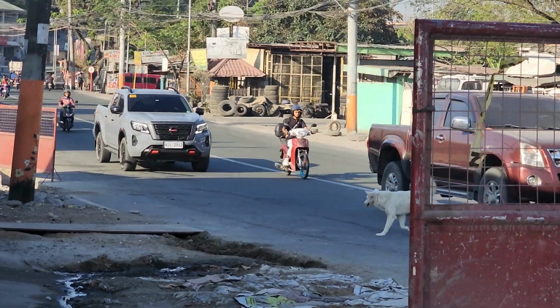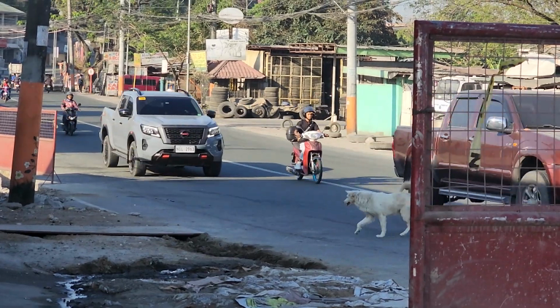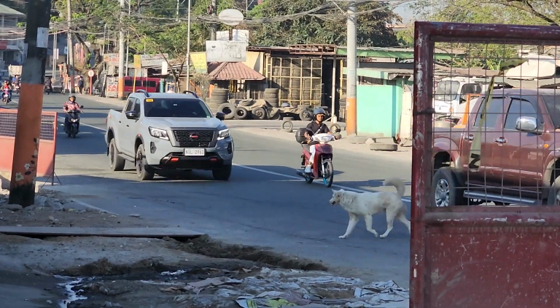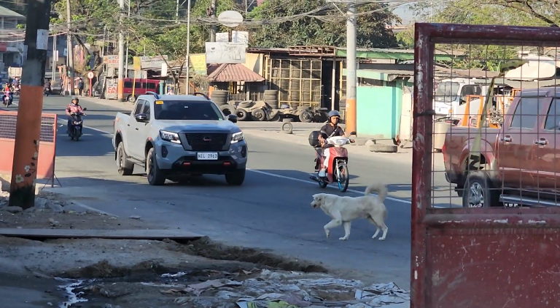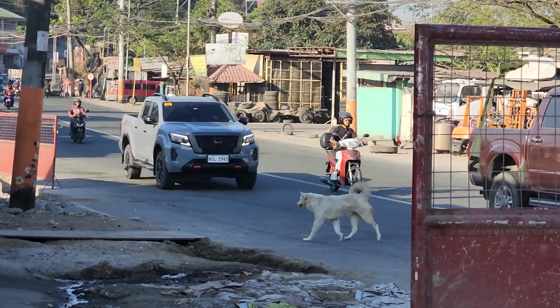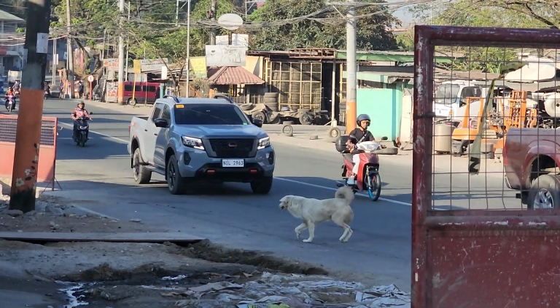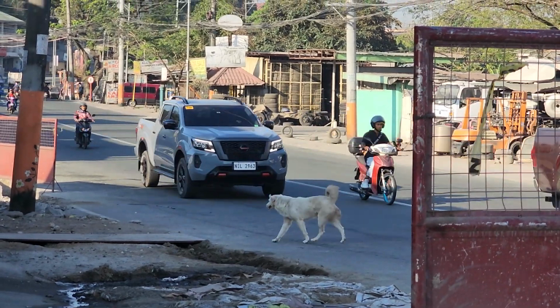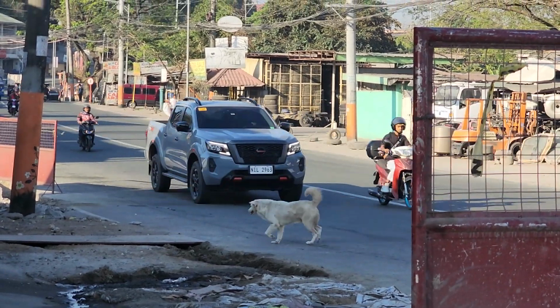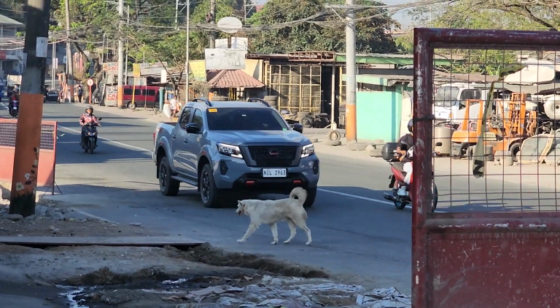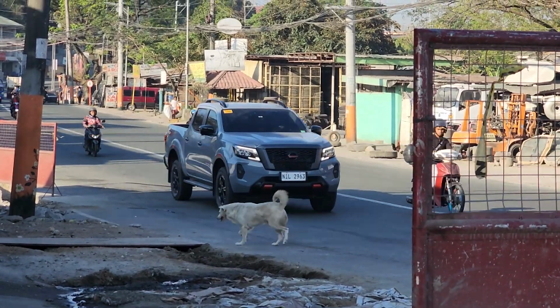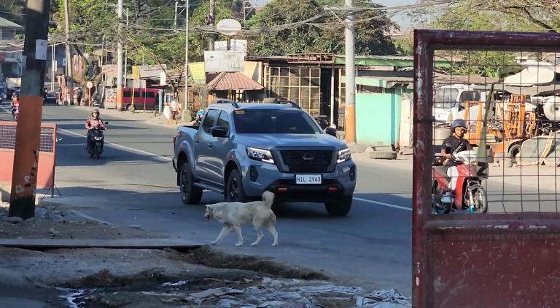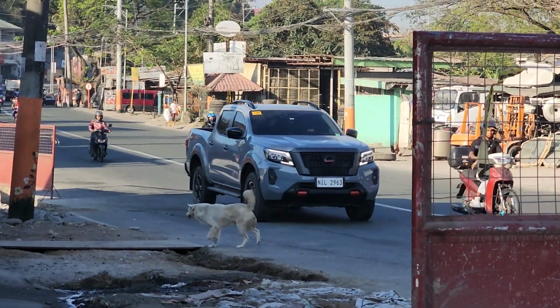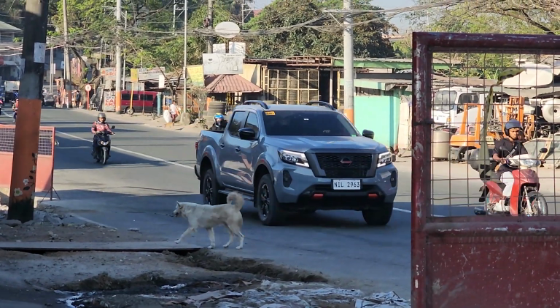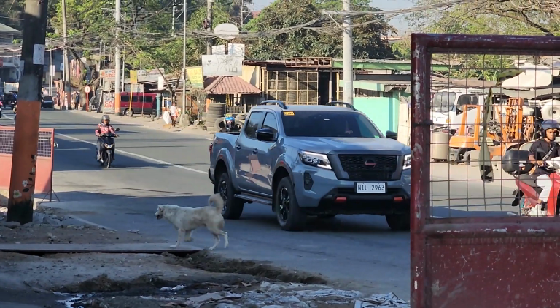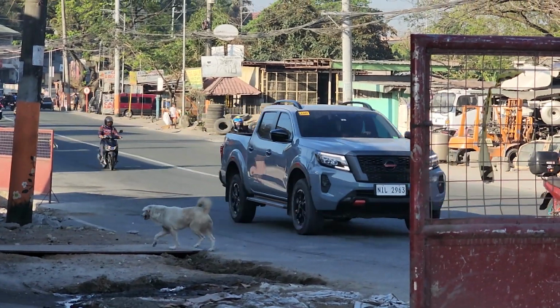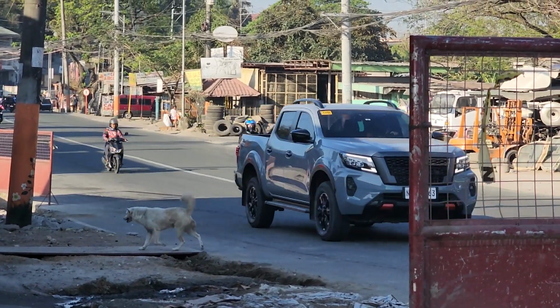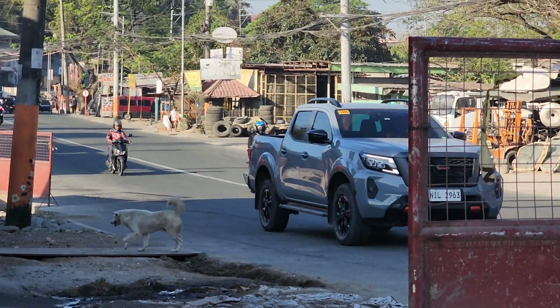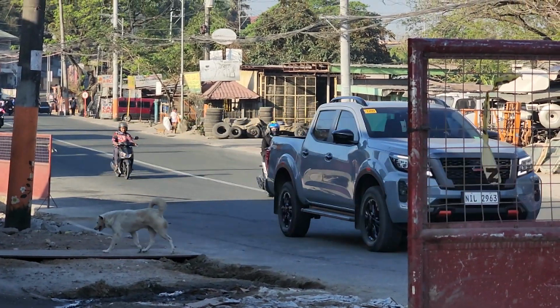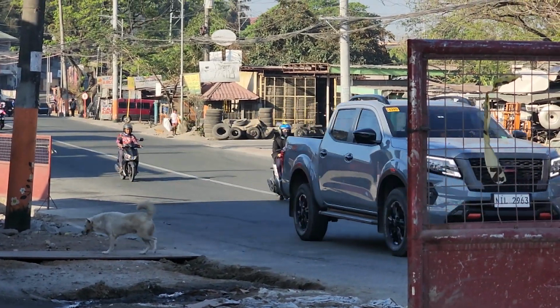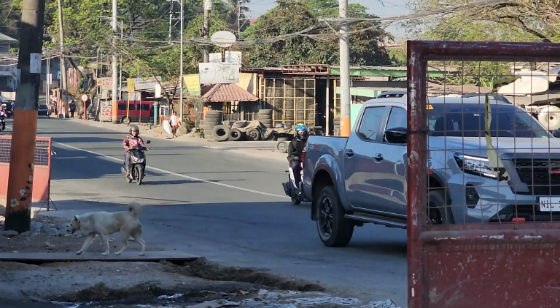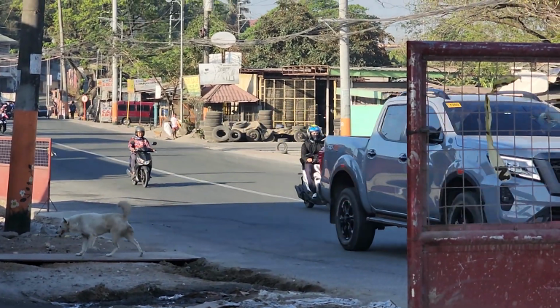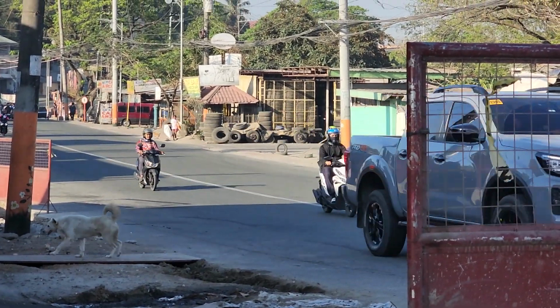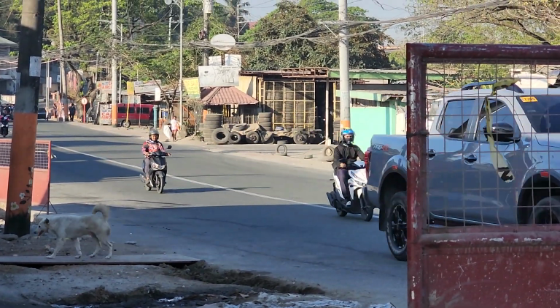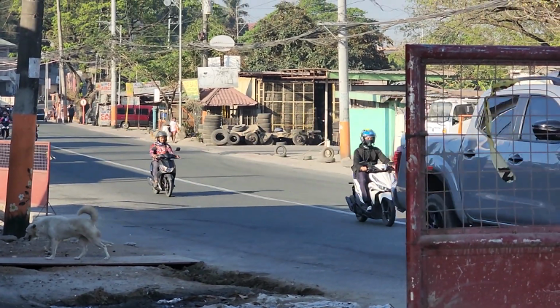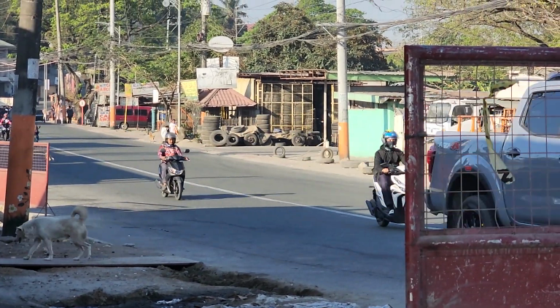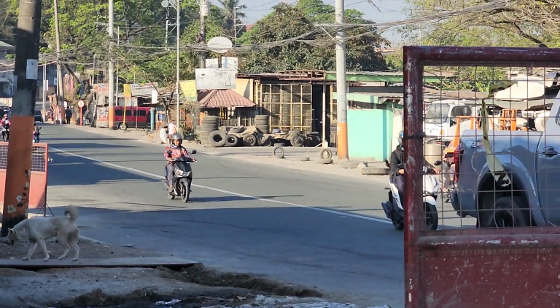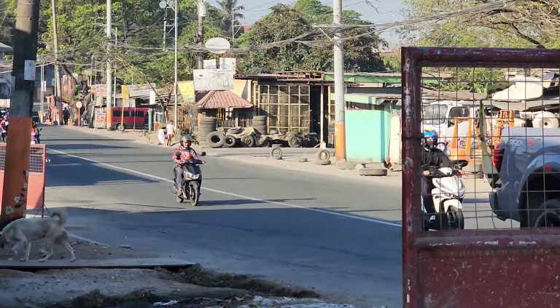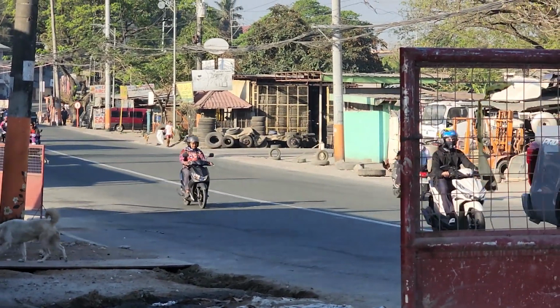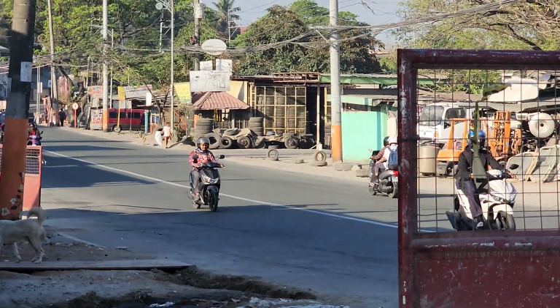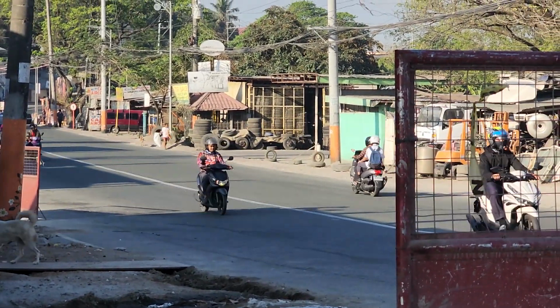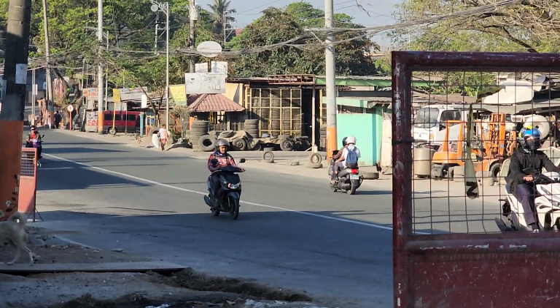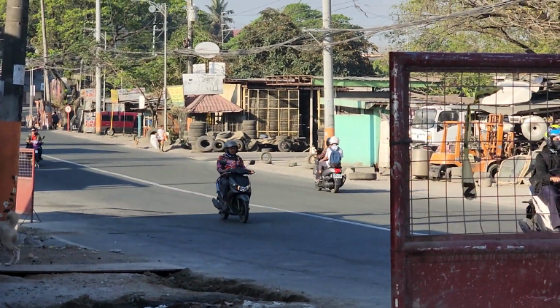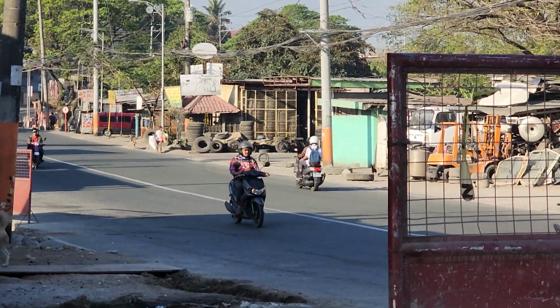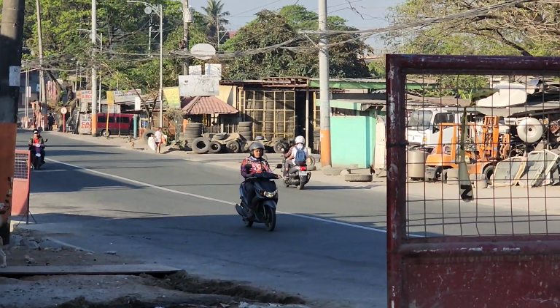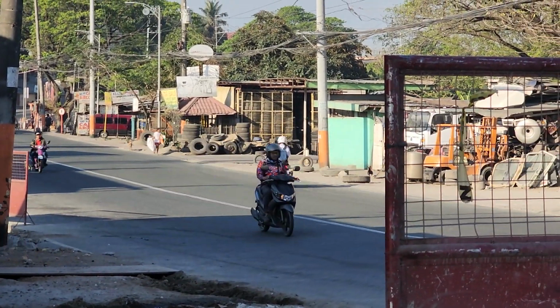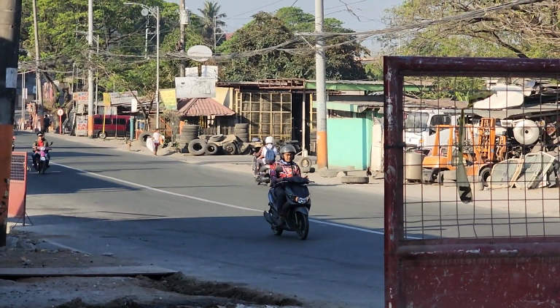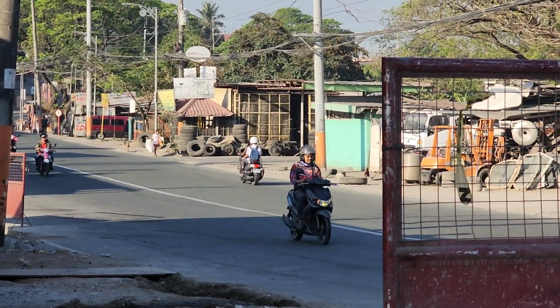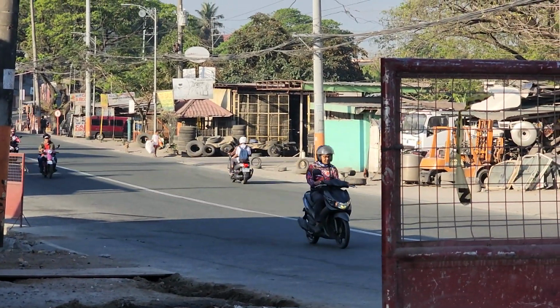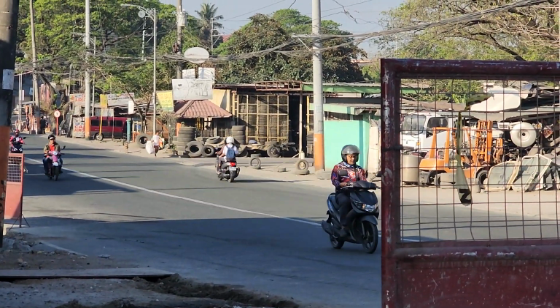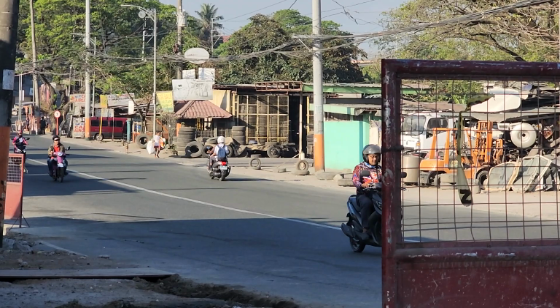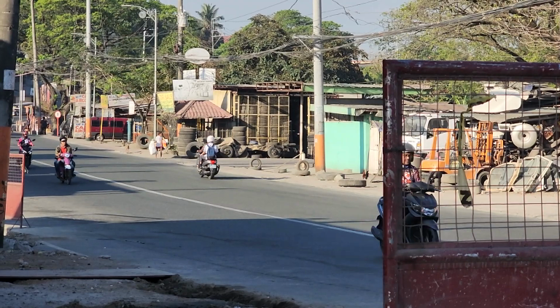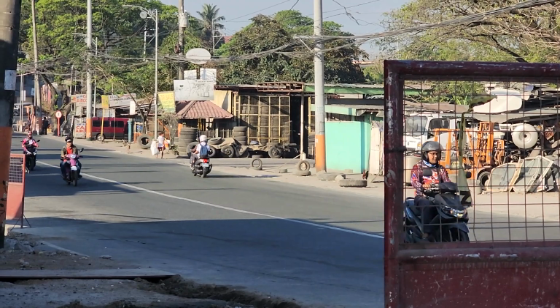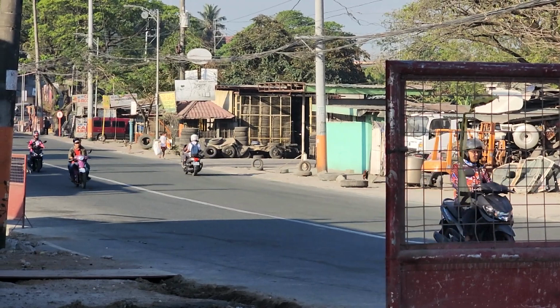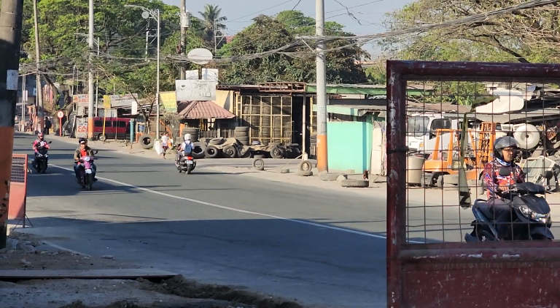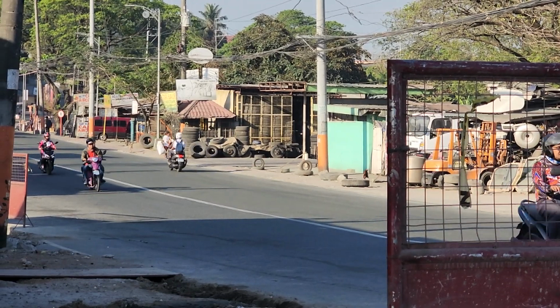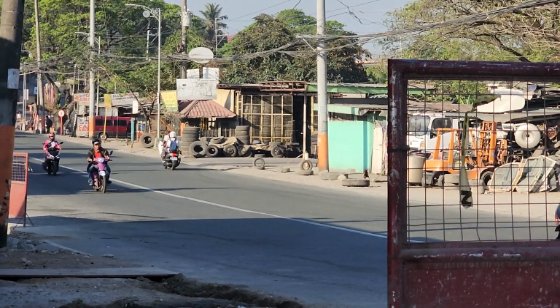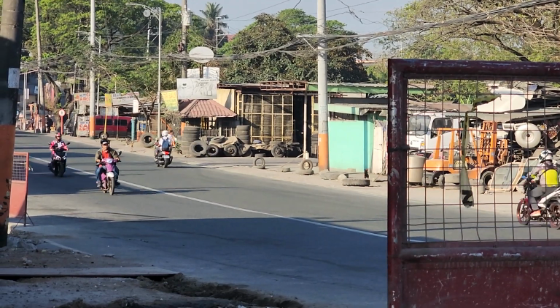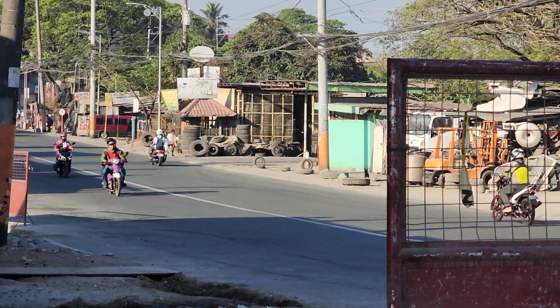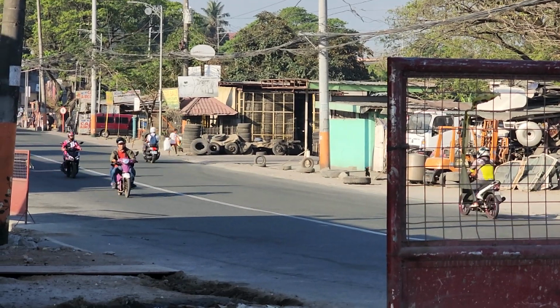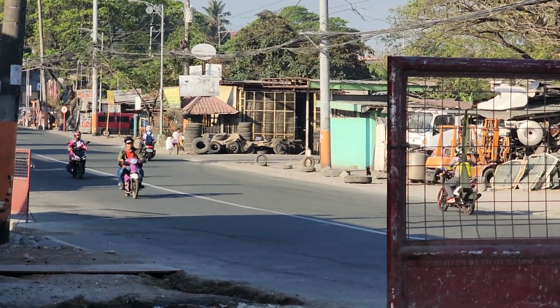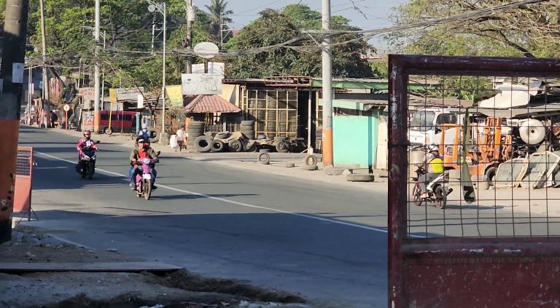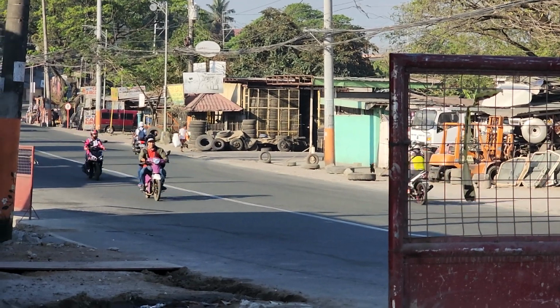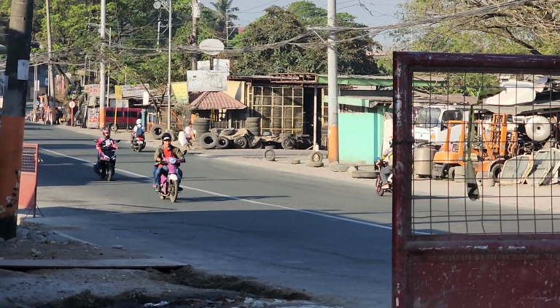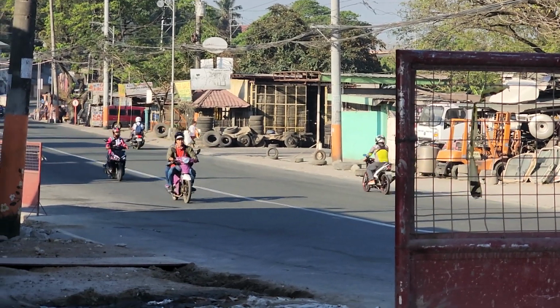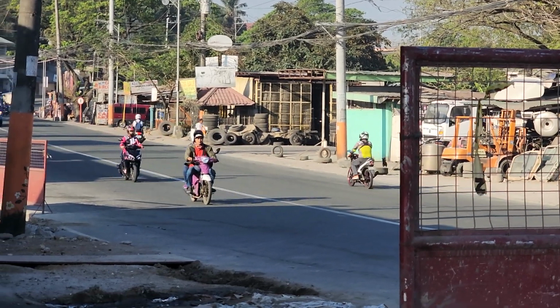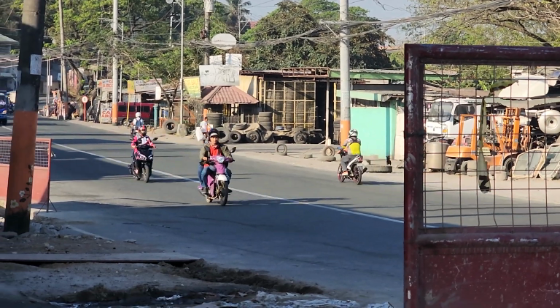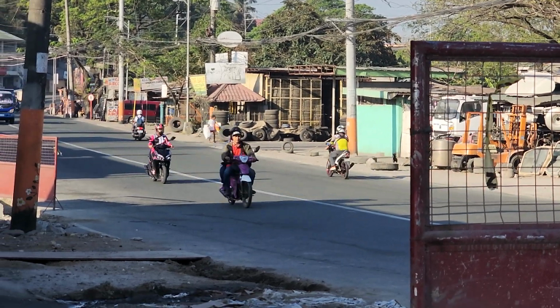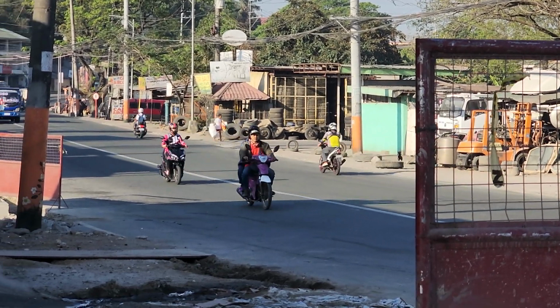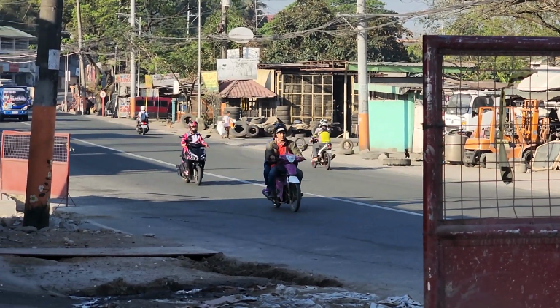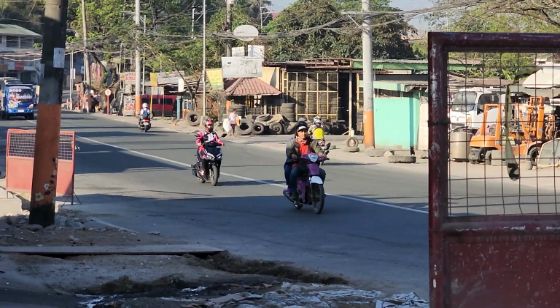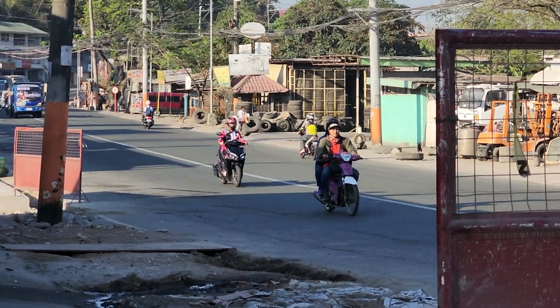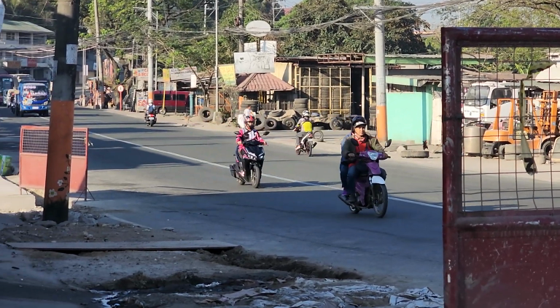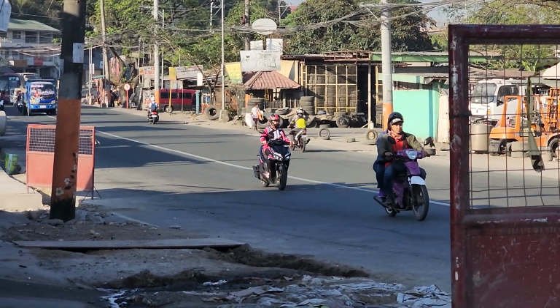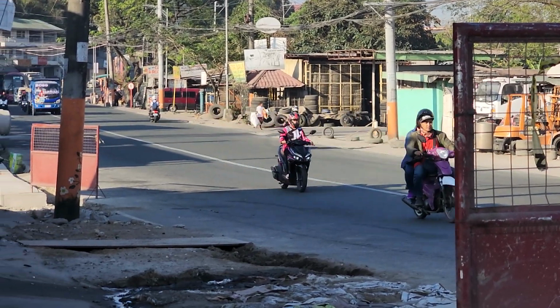That dog almost got slammed. Lots of scooters here.